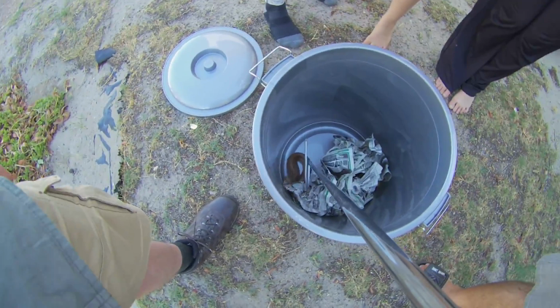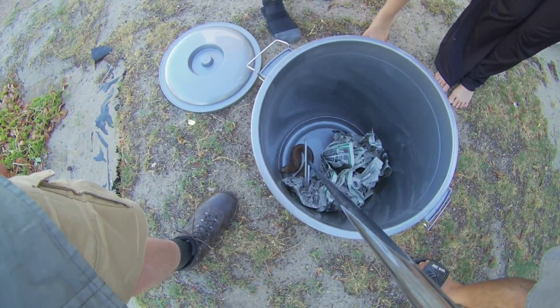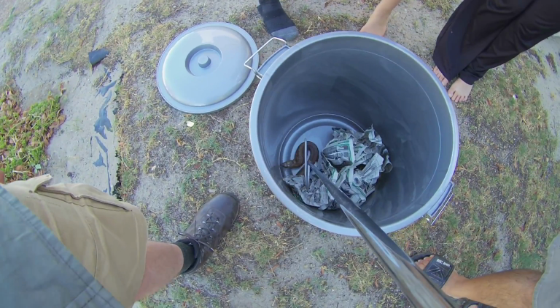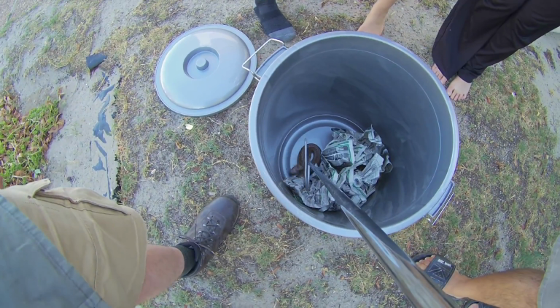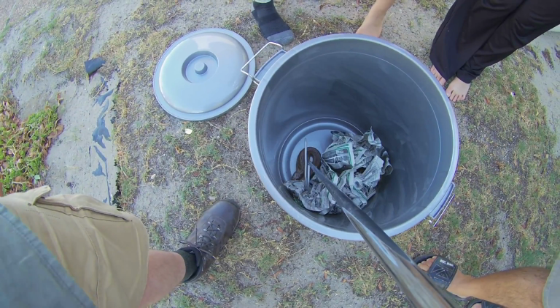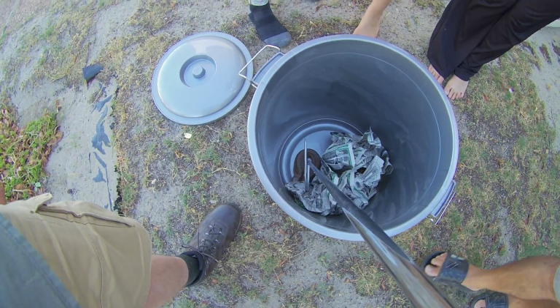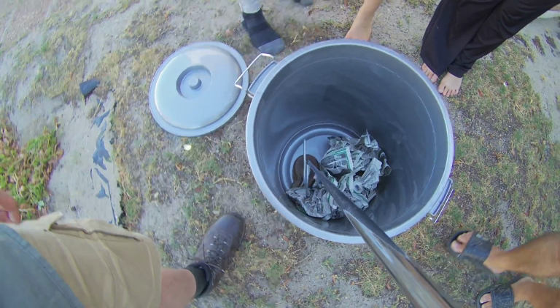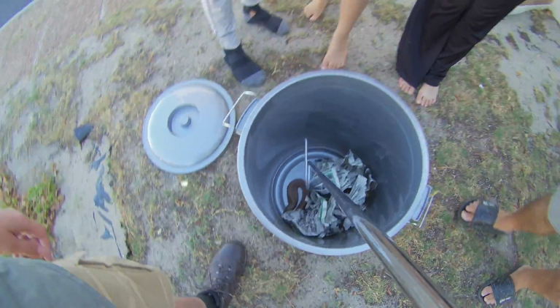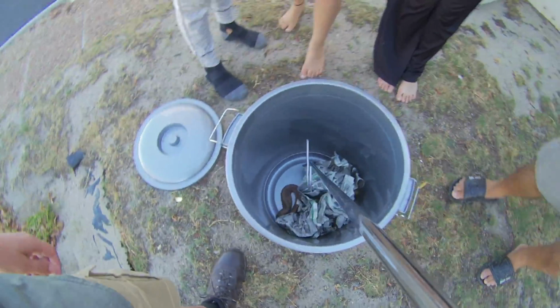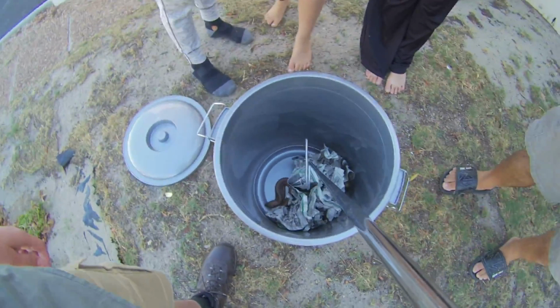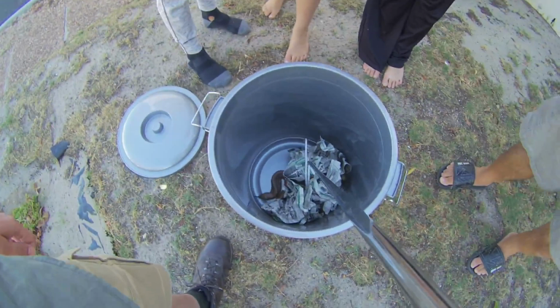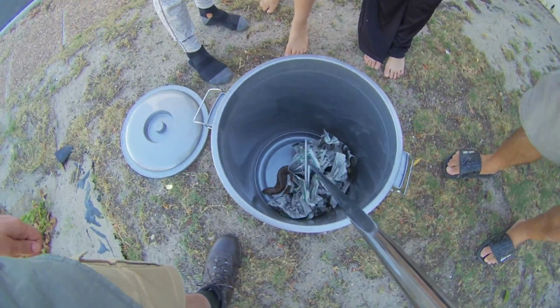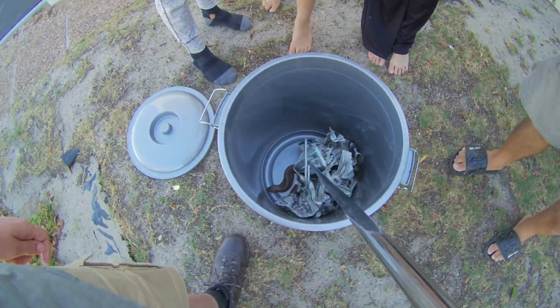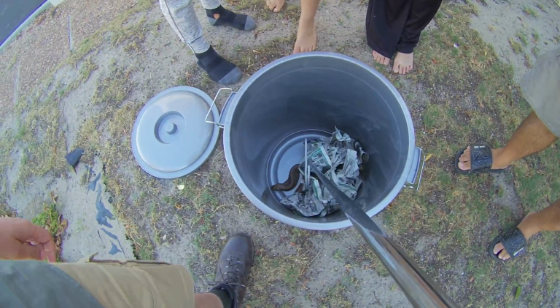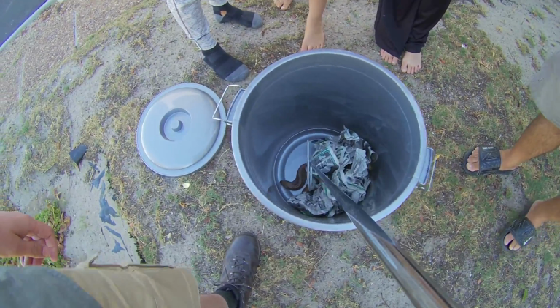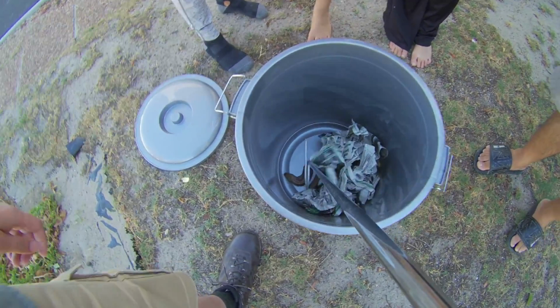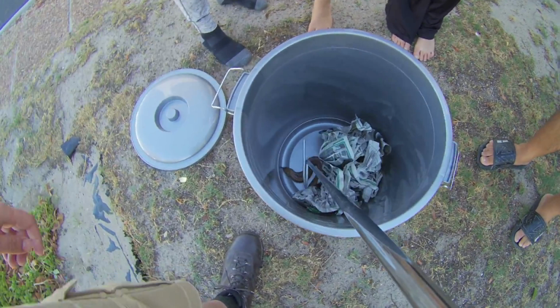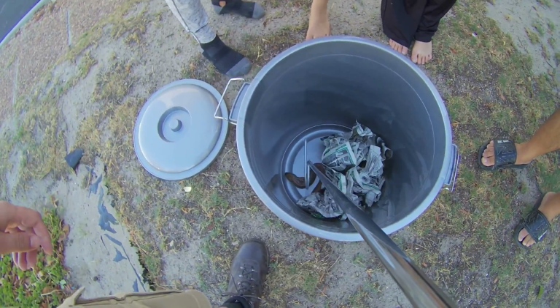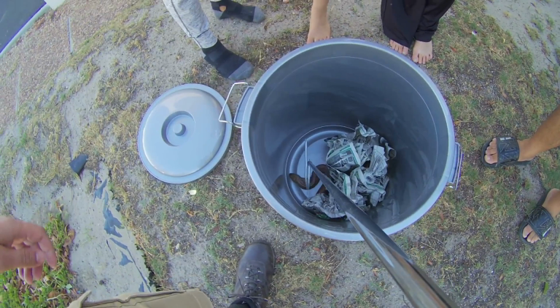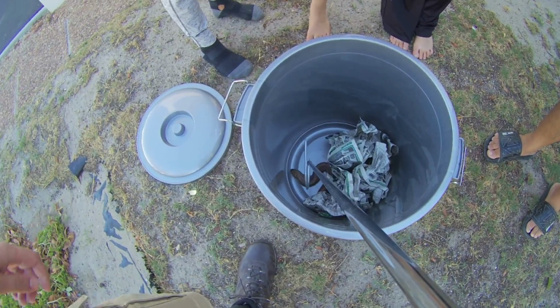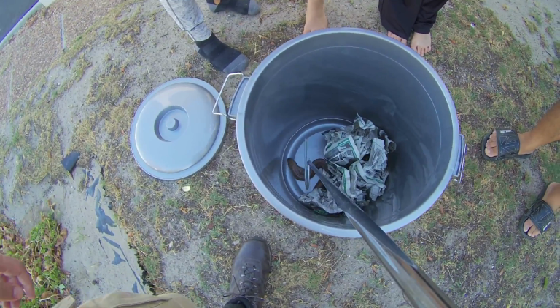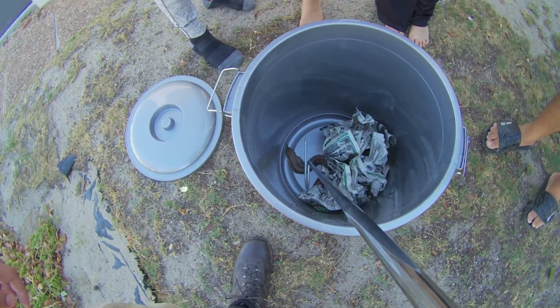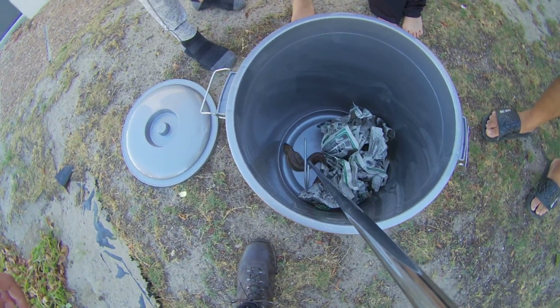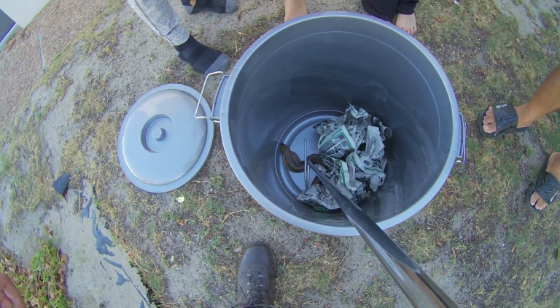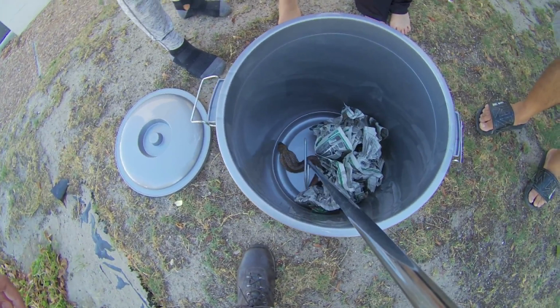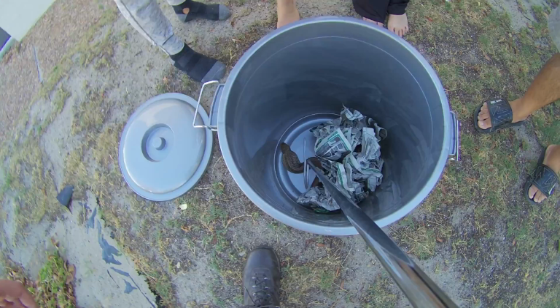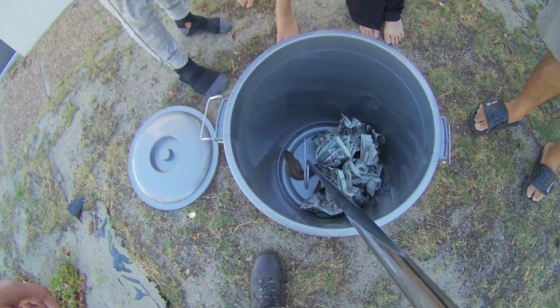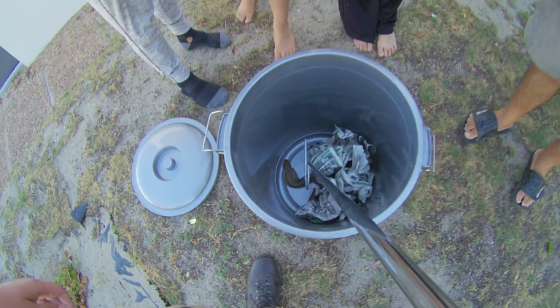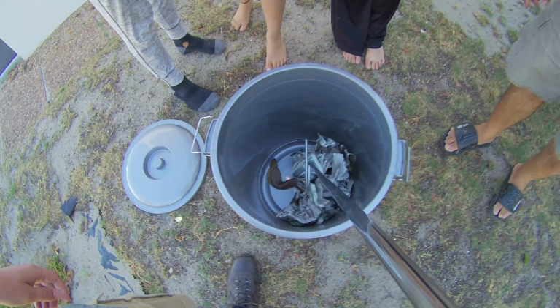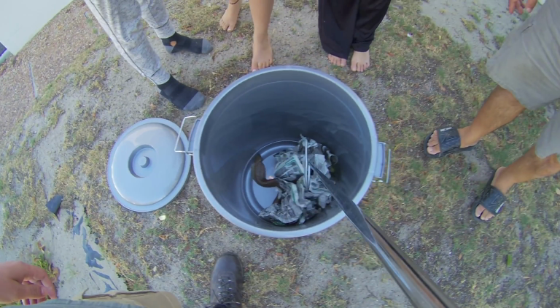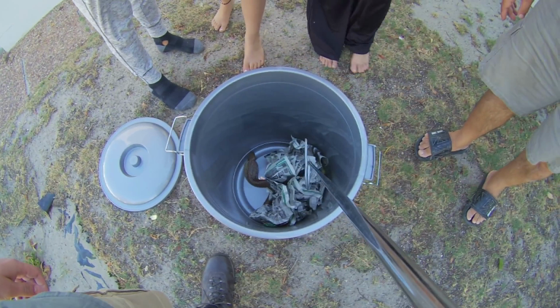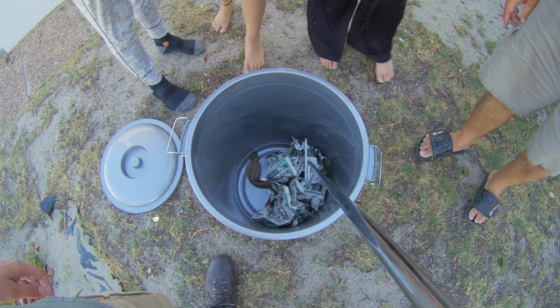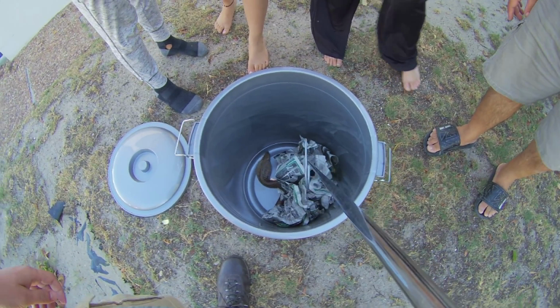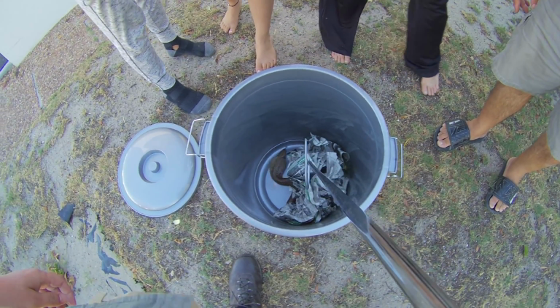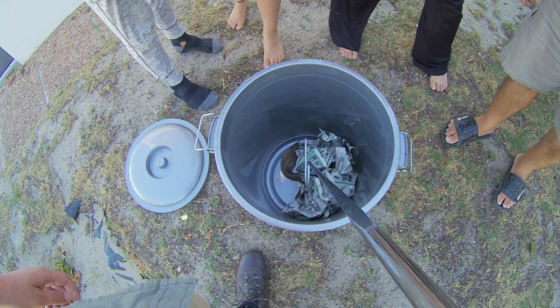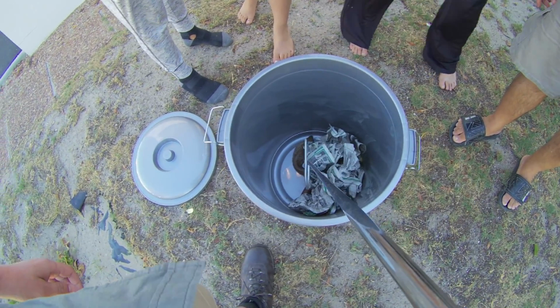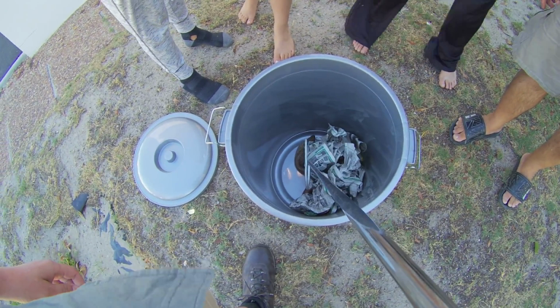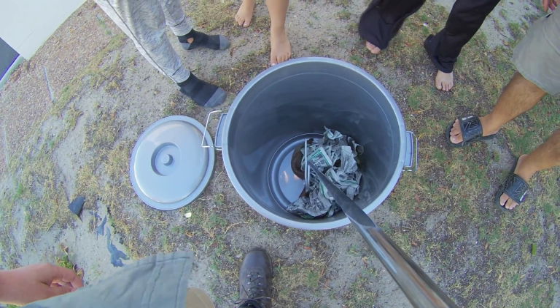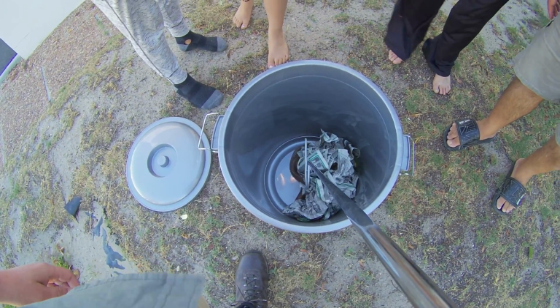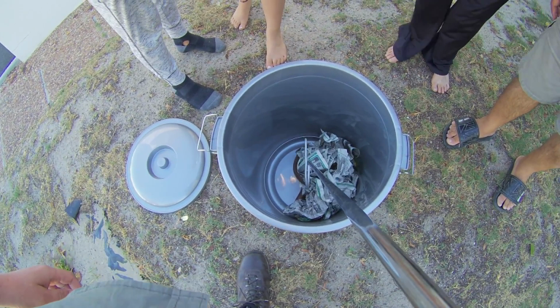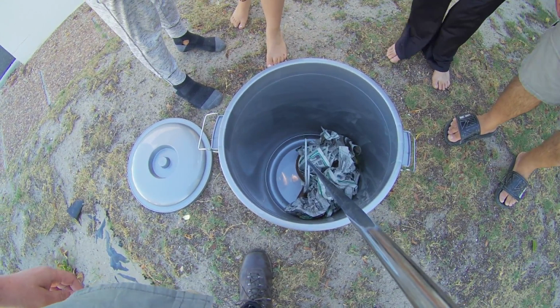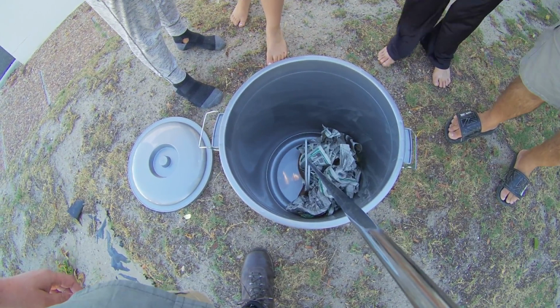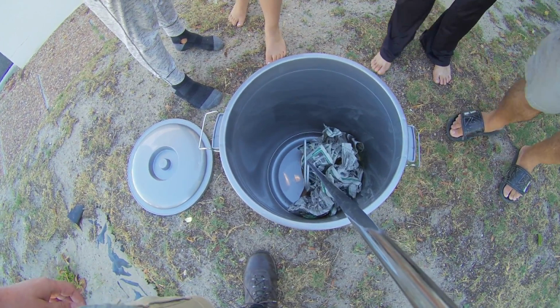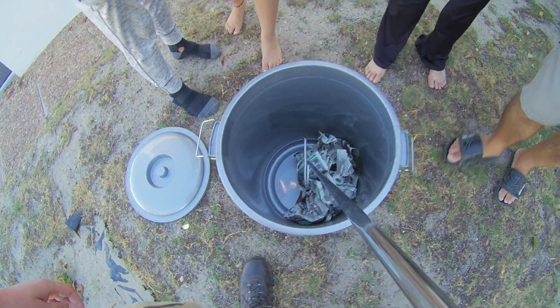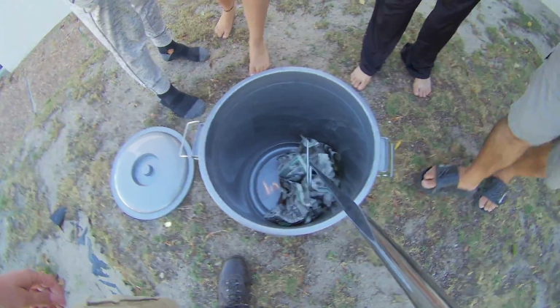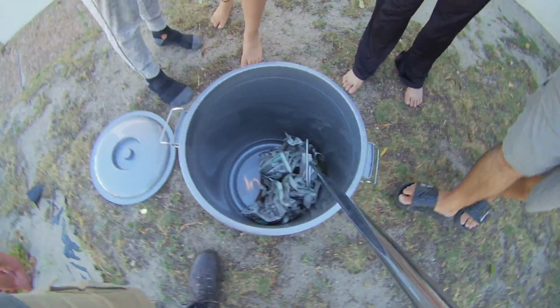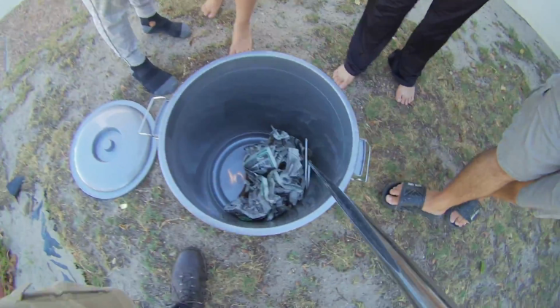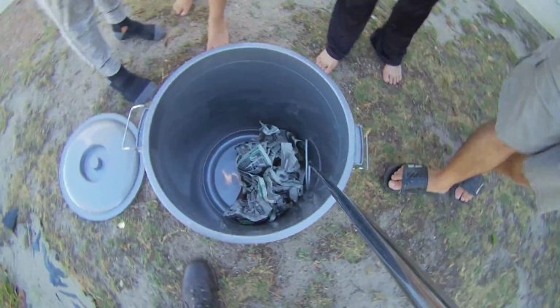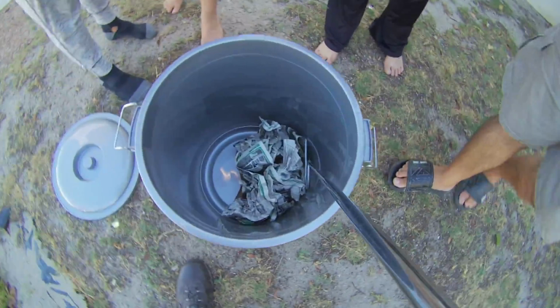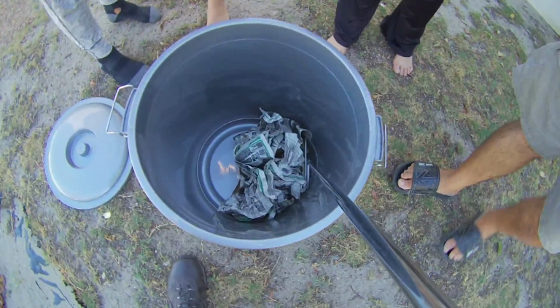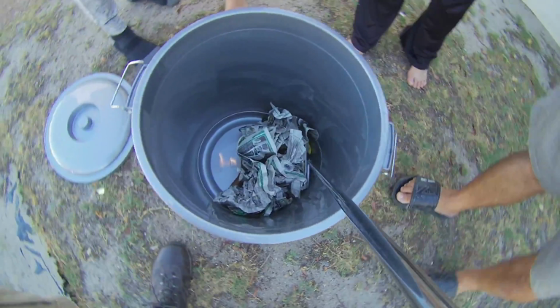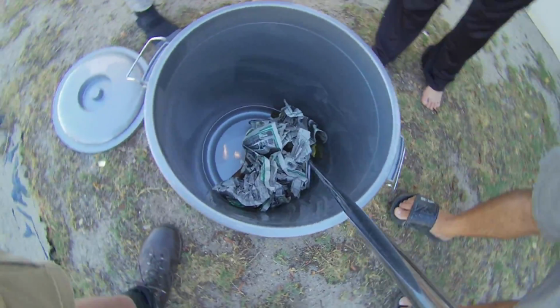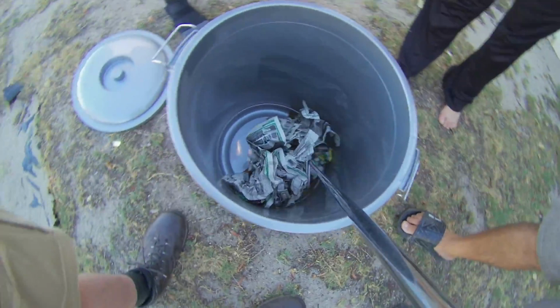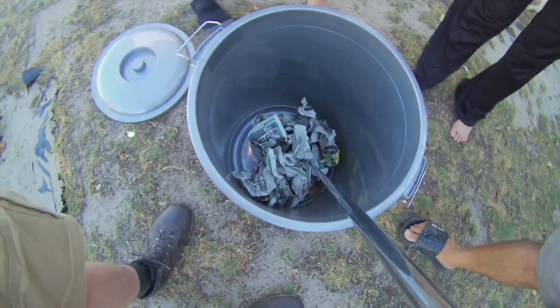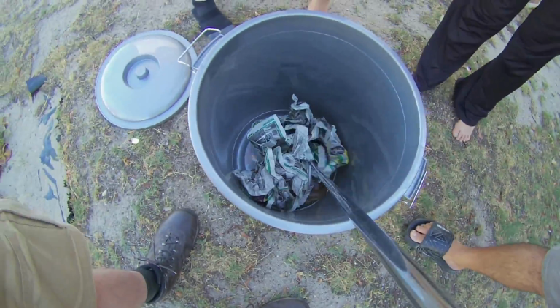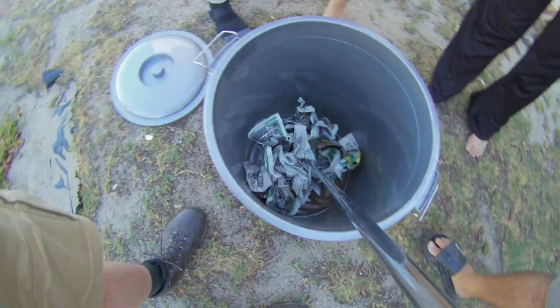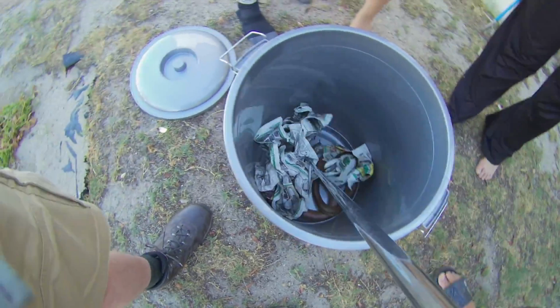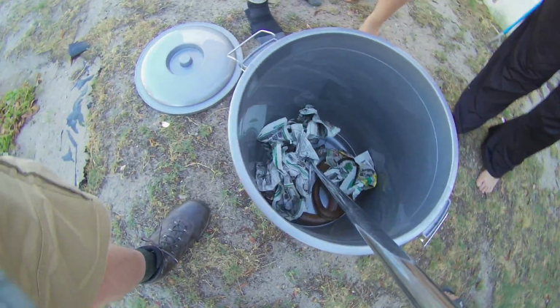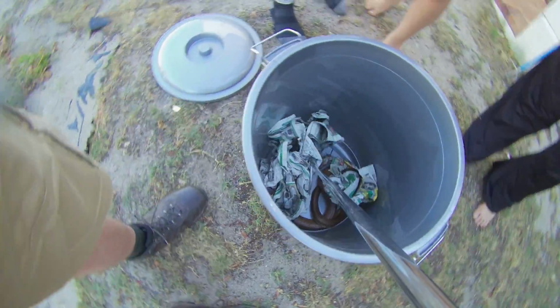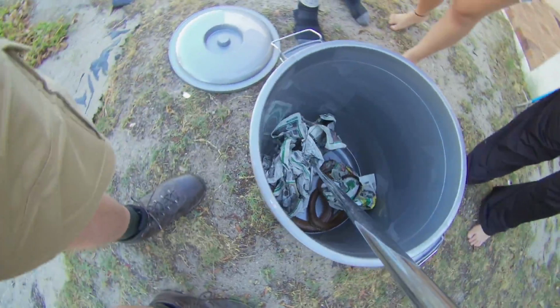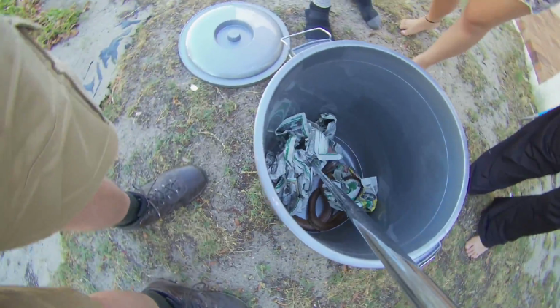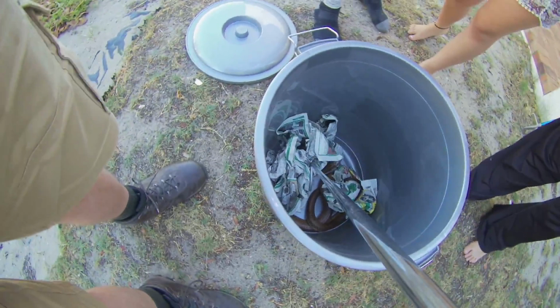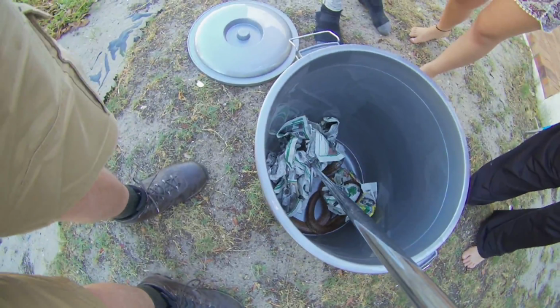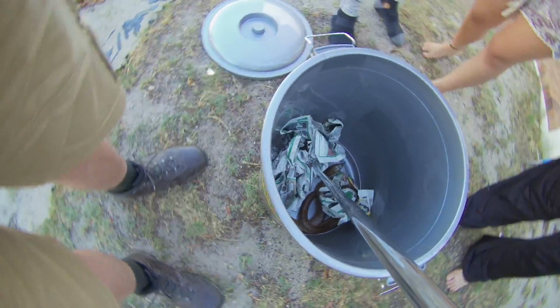They don't spit — Cape Cobras can't spit. But the Mozambique spitting cobra, for example, they can spit.